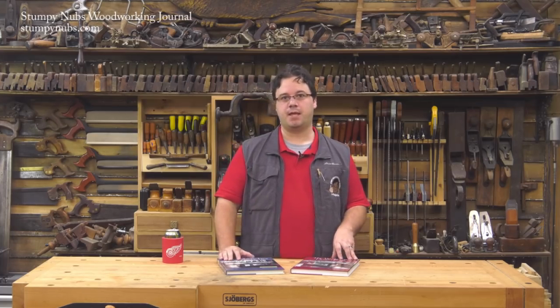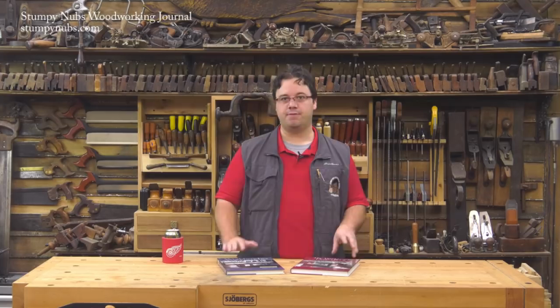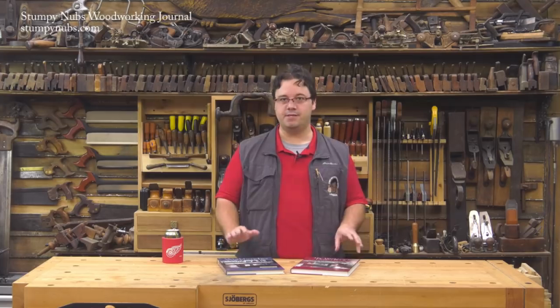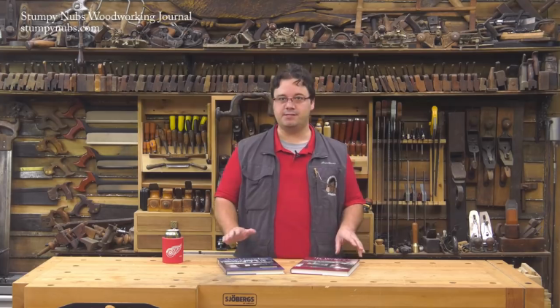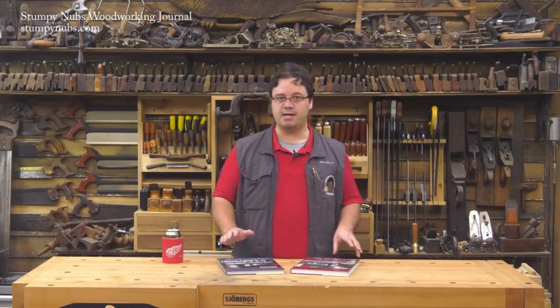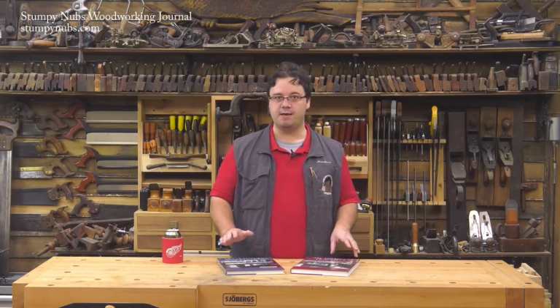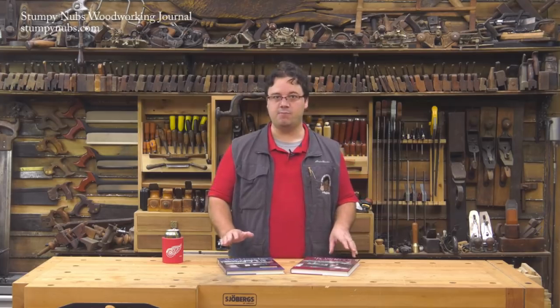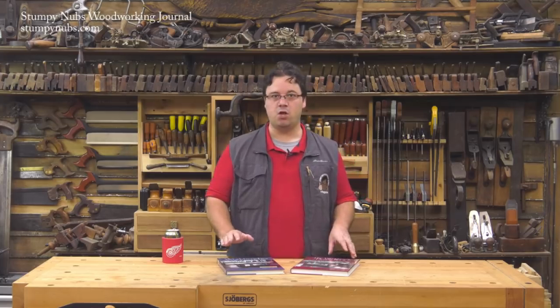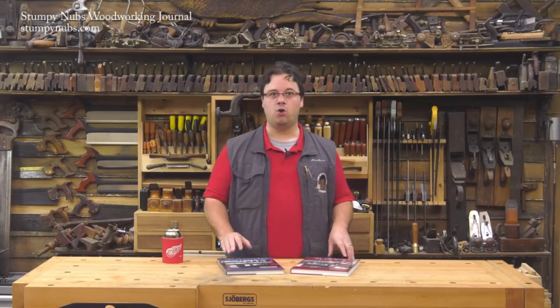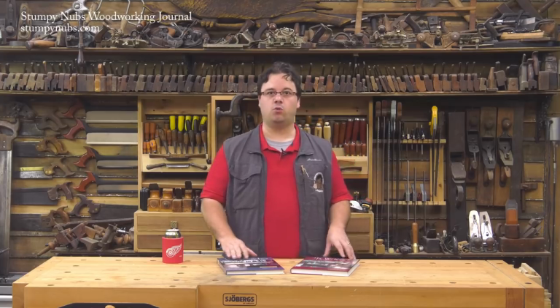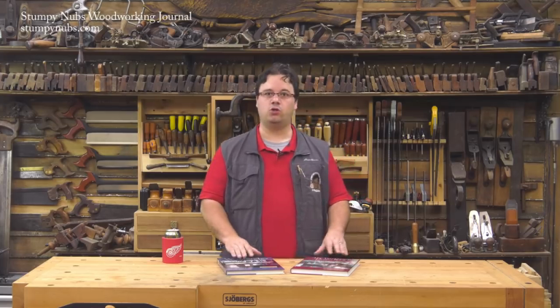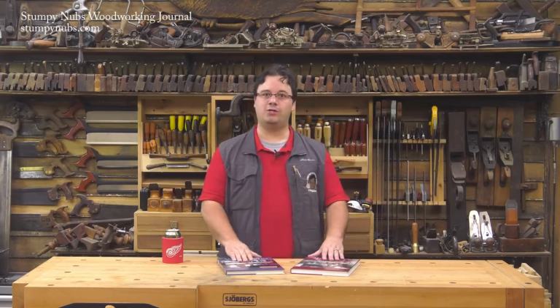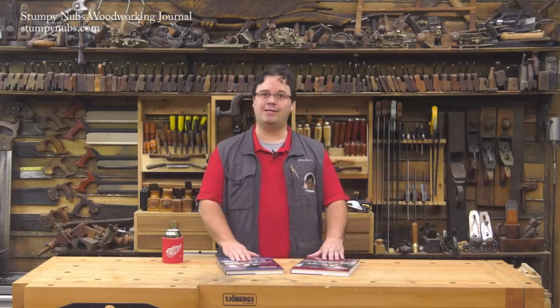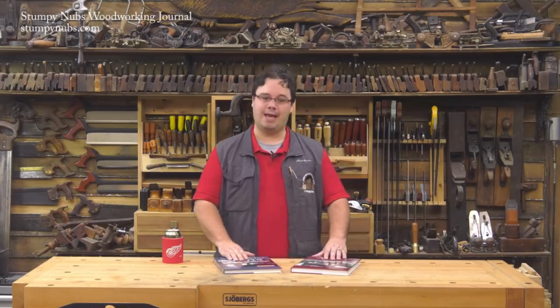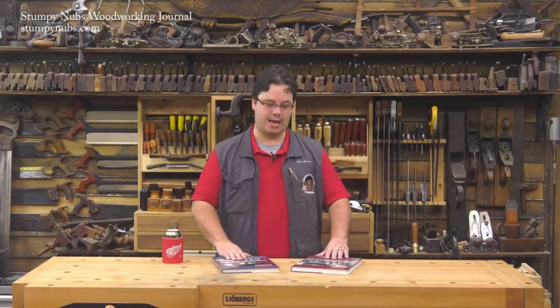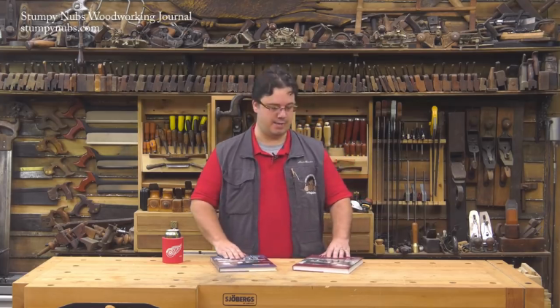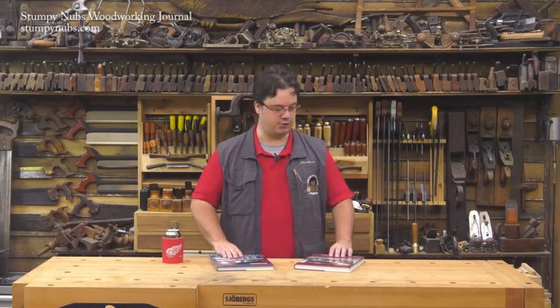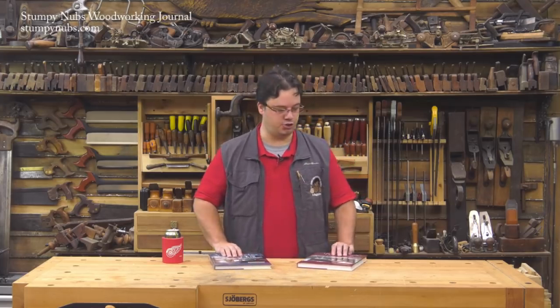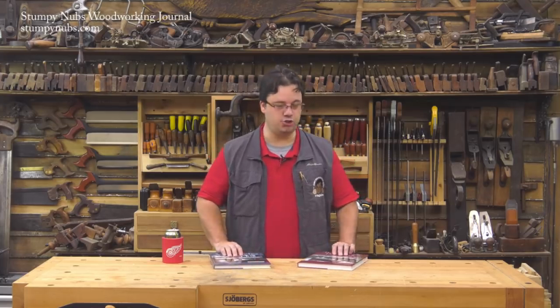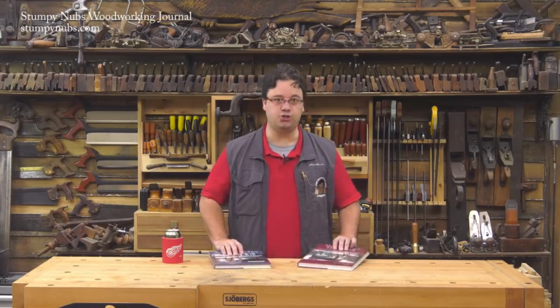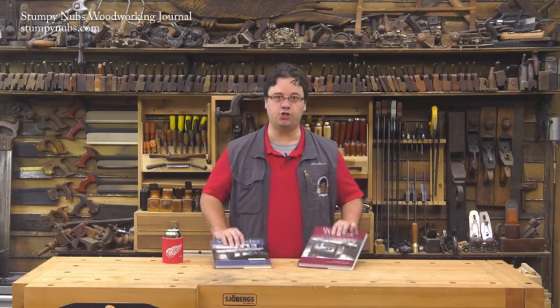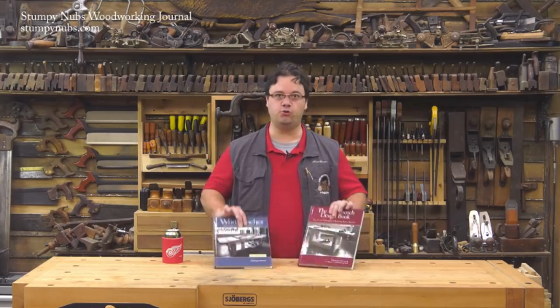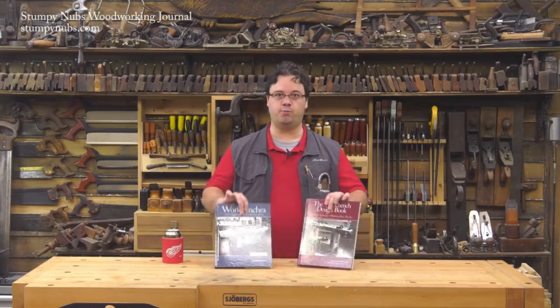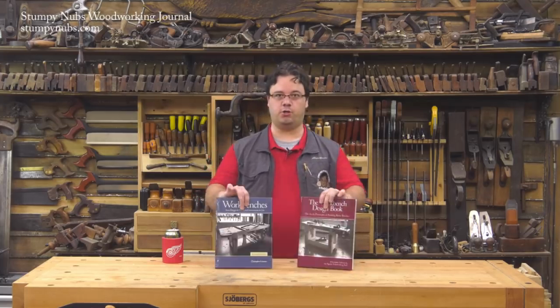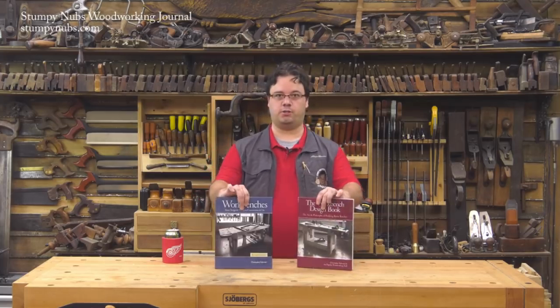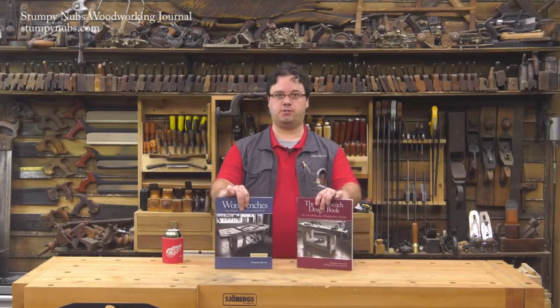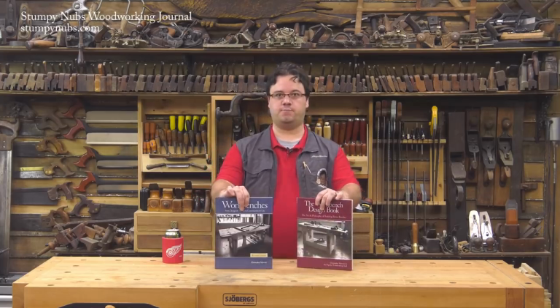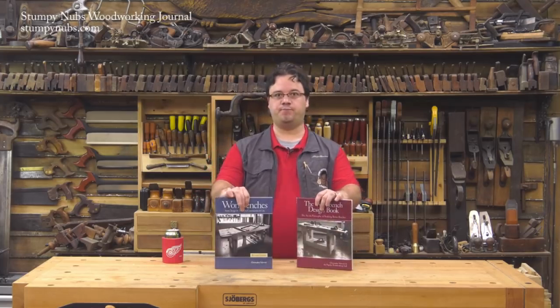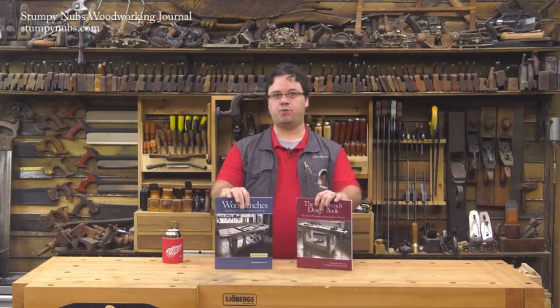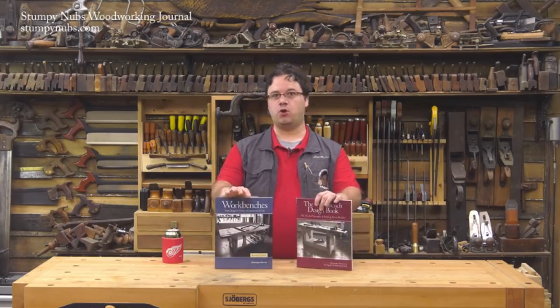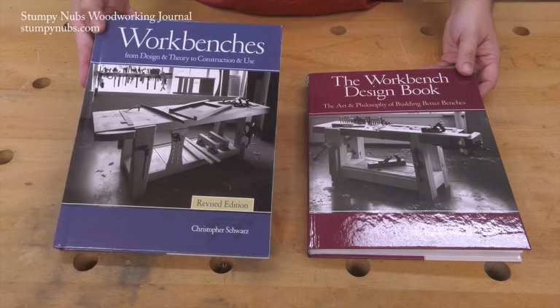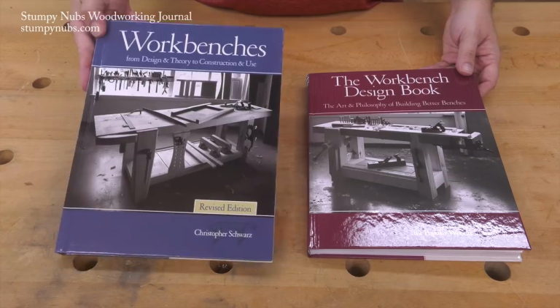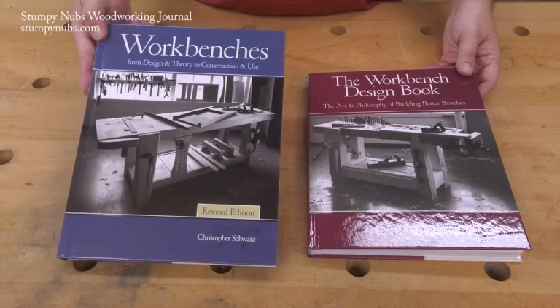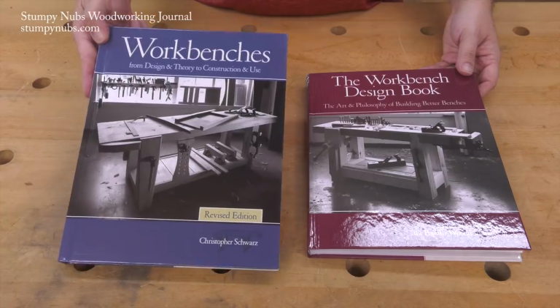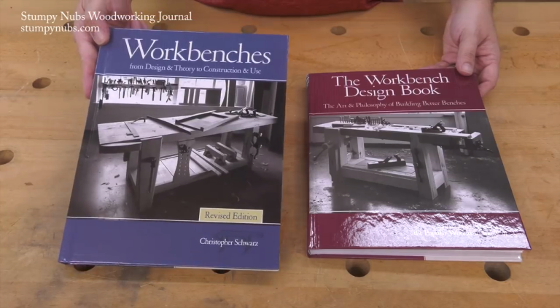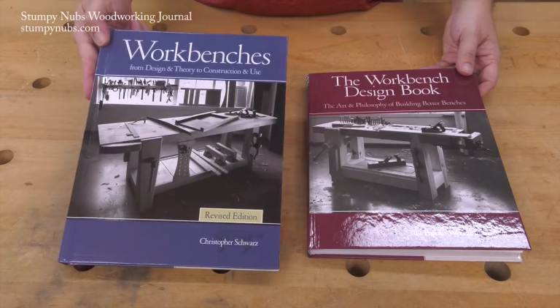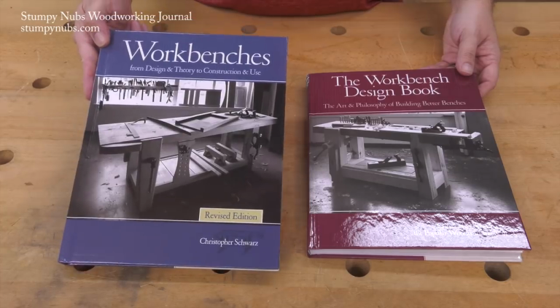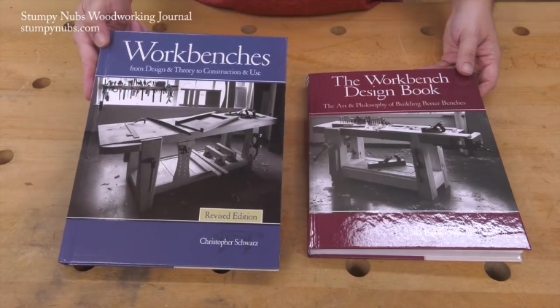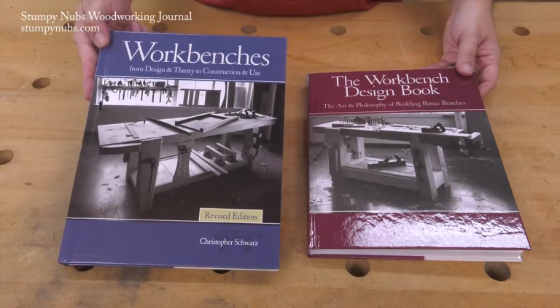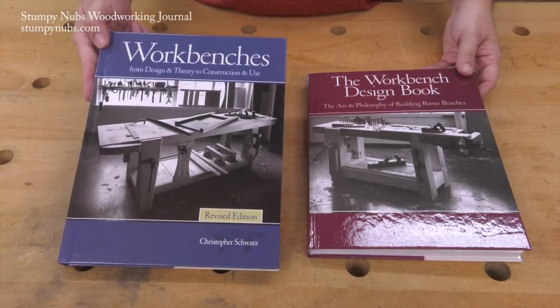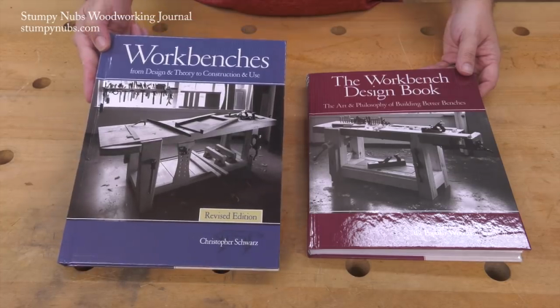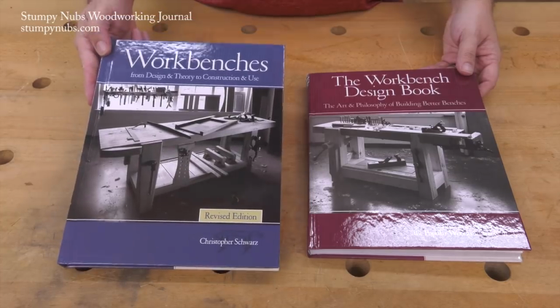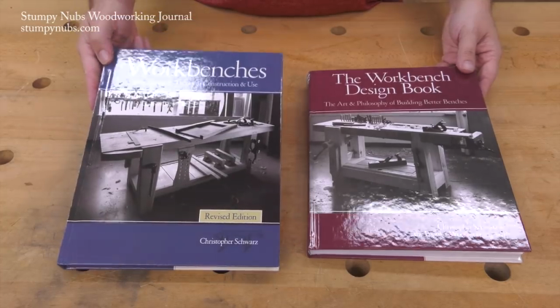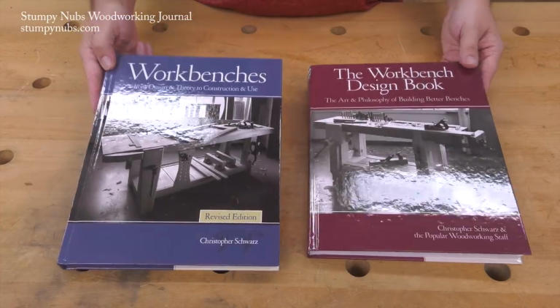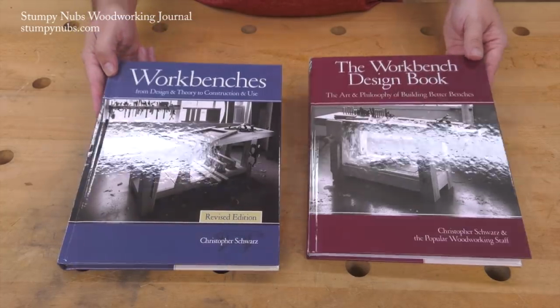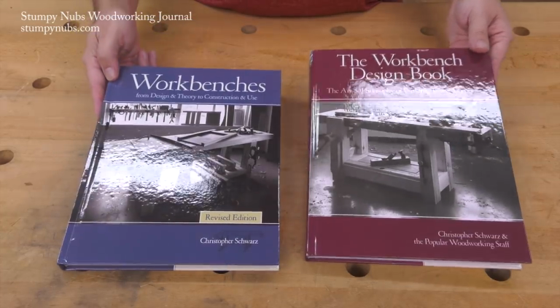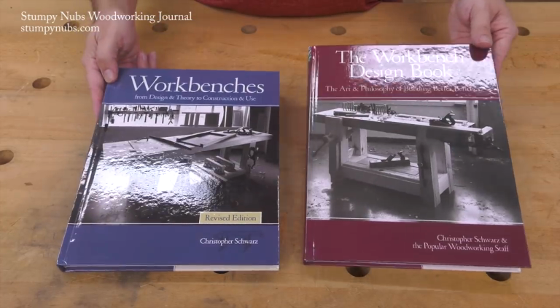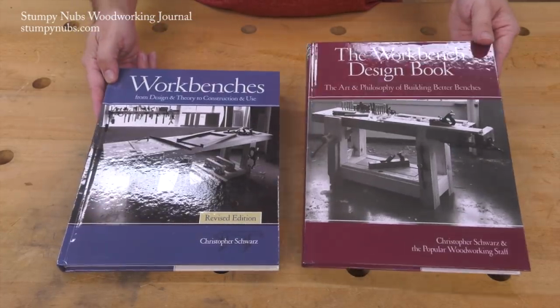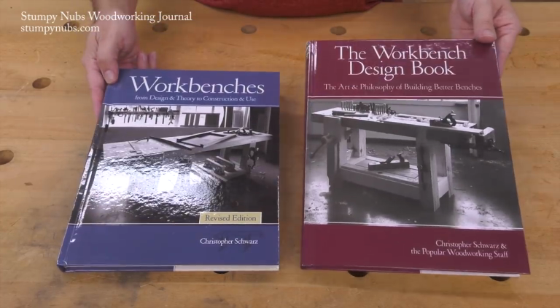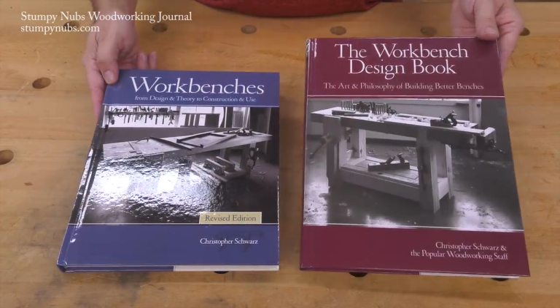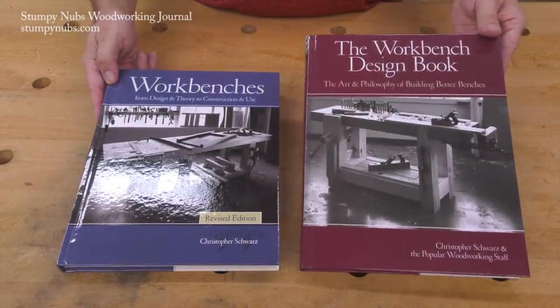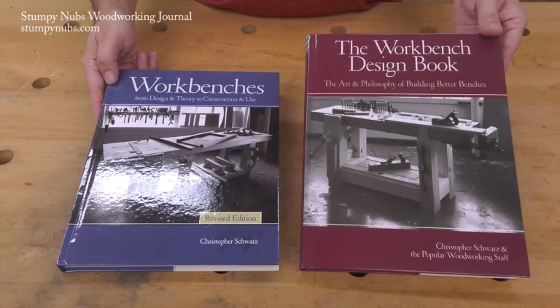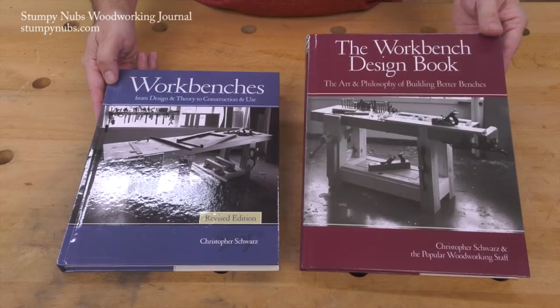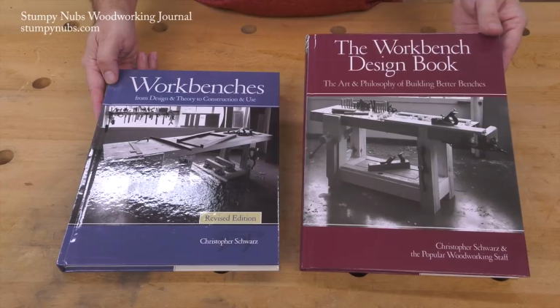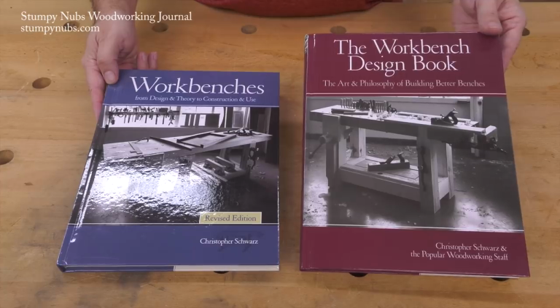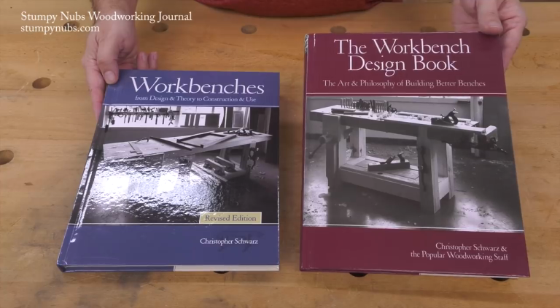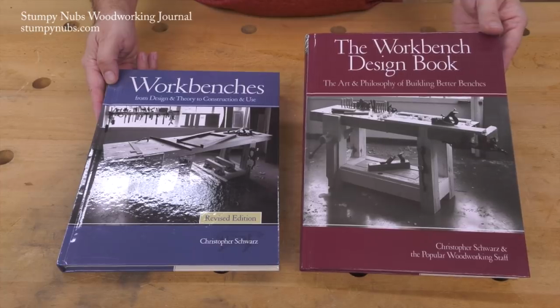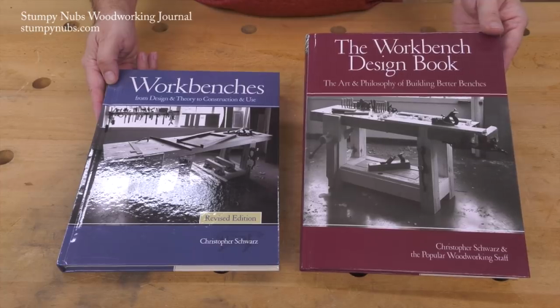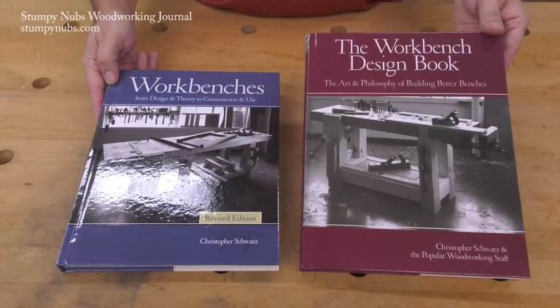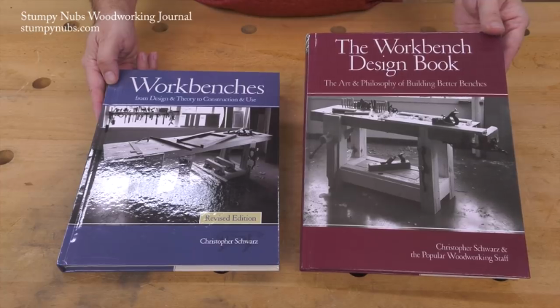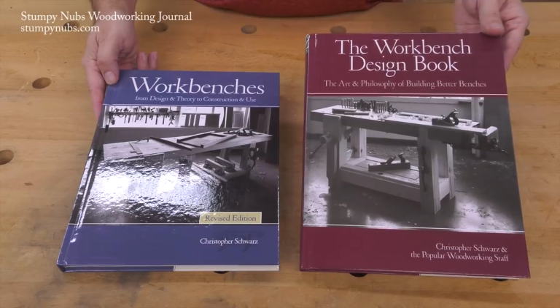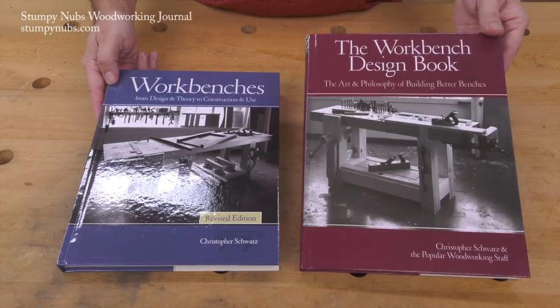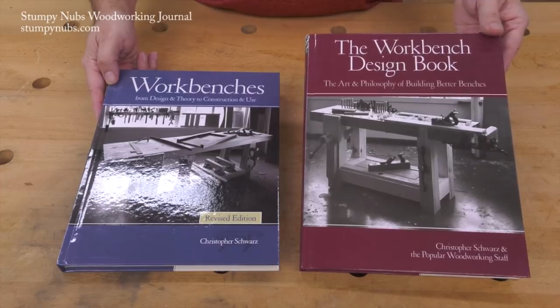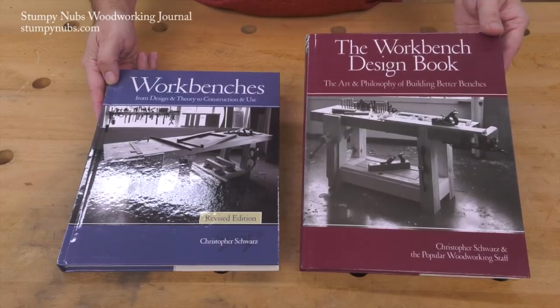This time we're looking at two books: Workbenches and the Workbench Design Book, both by Chris Schwartz.